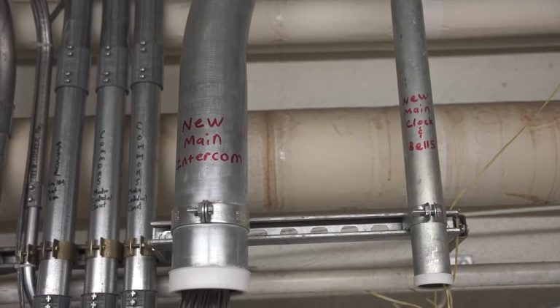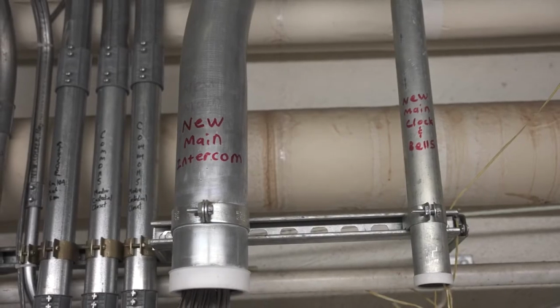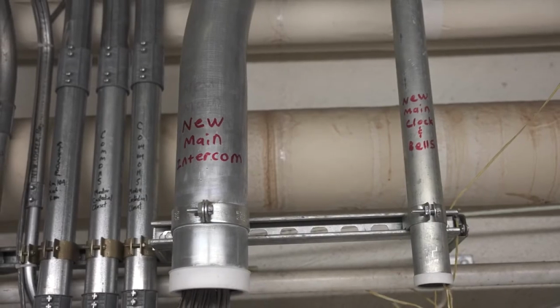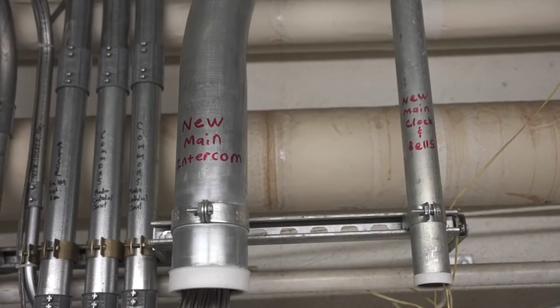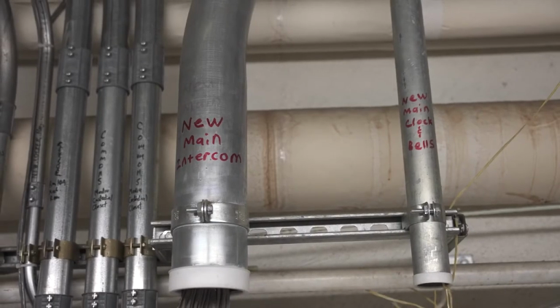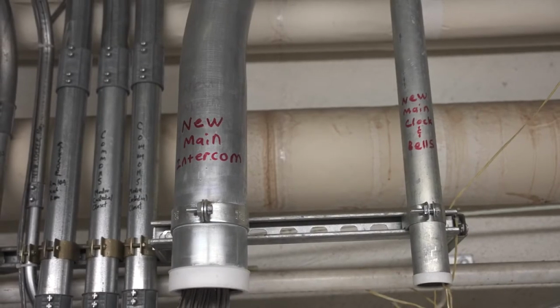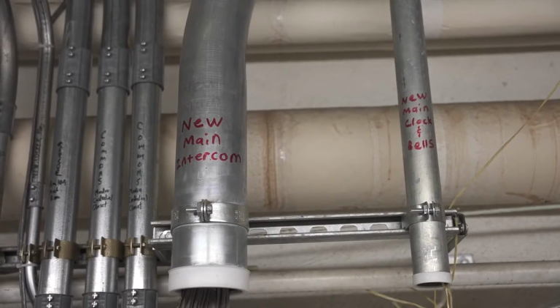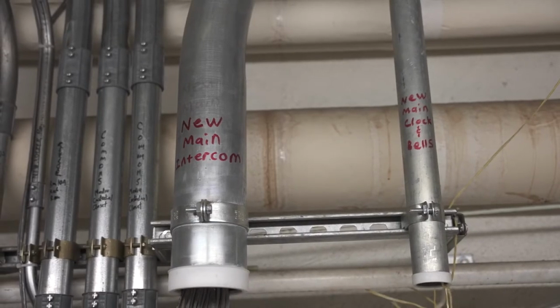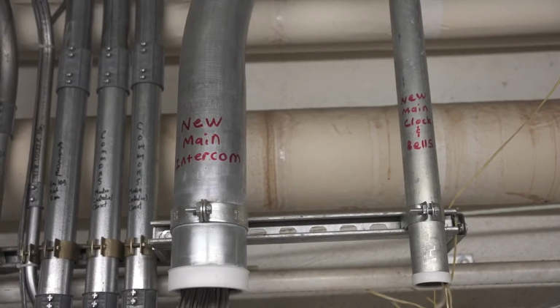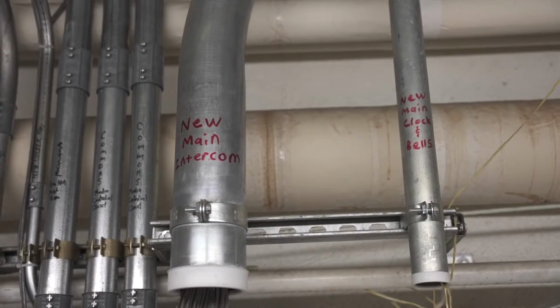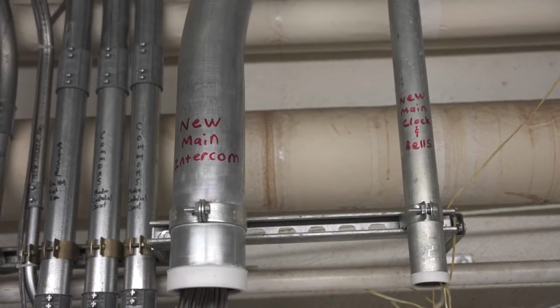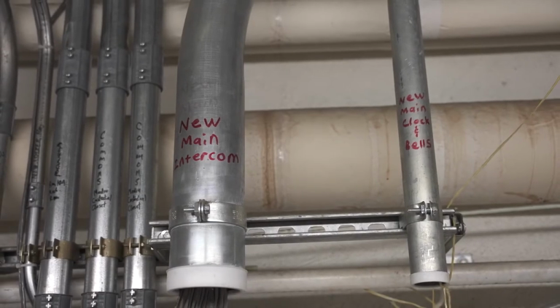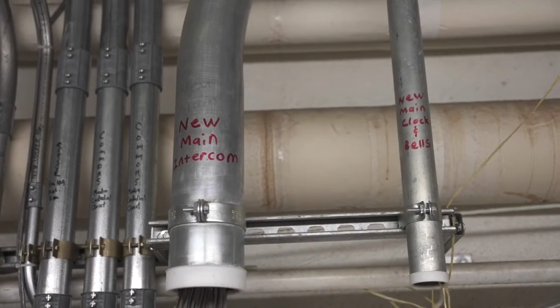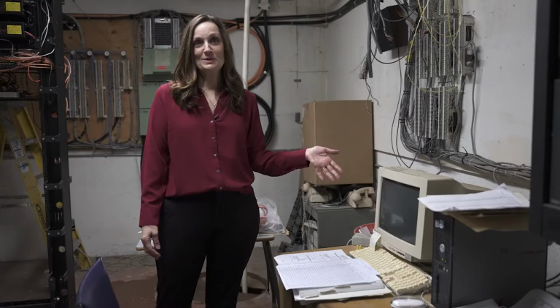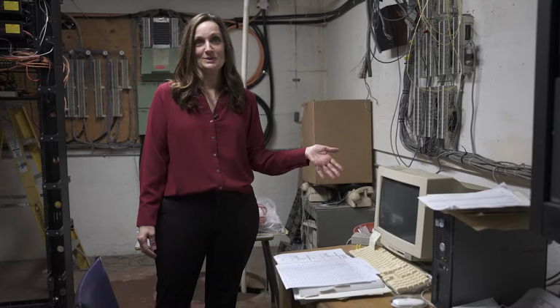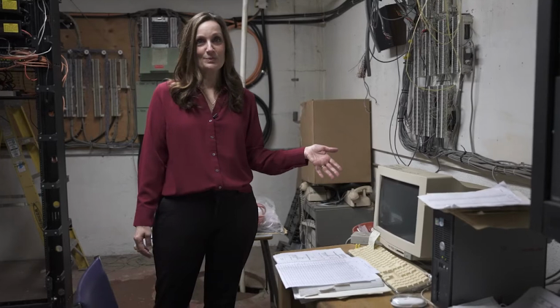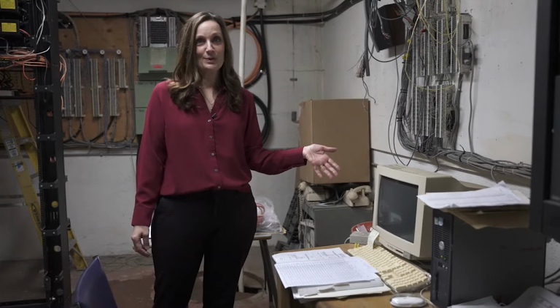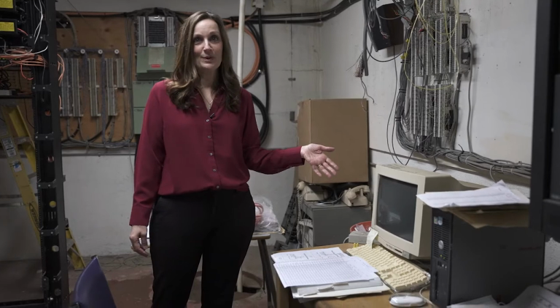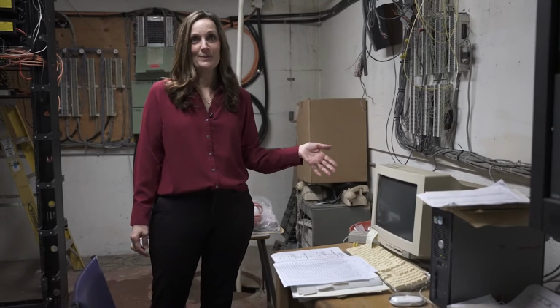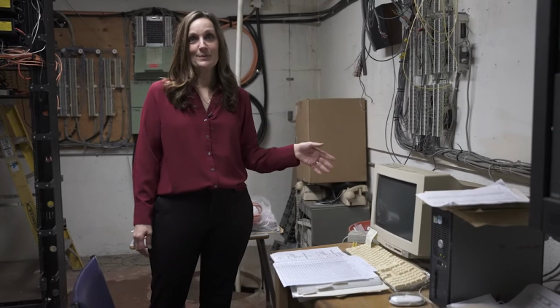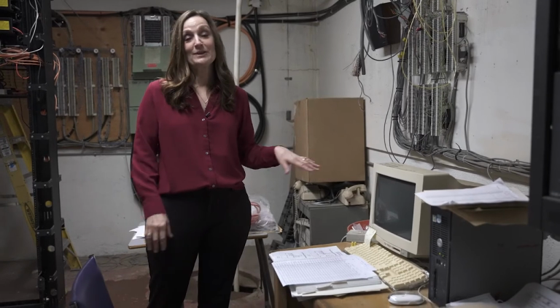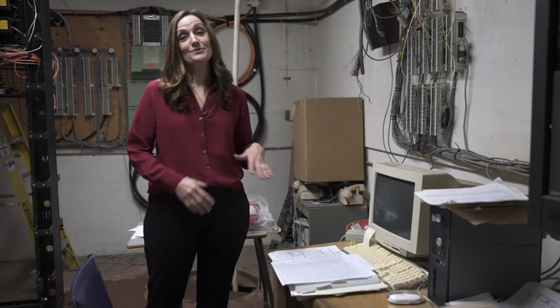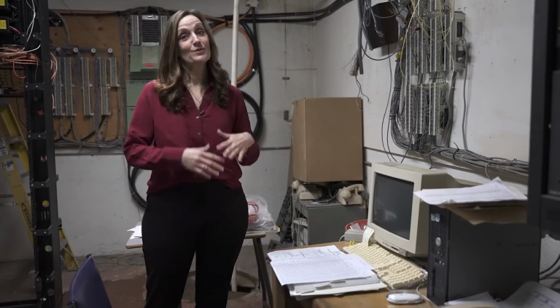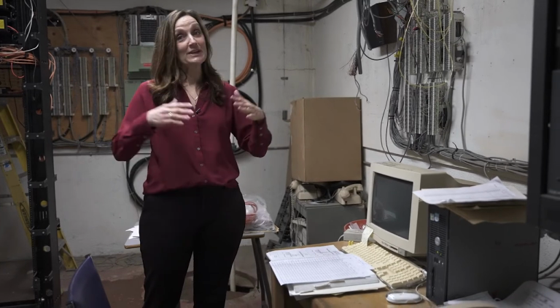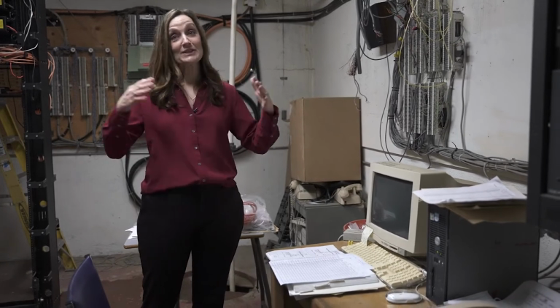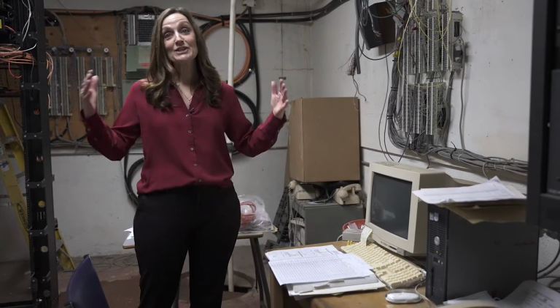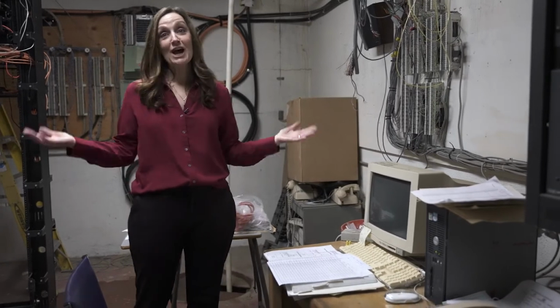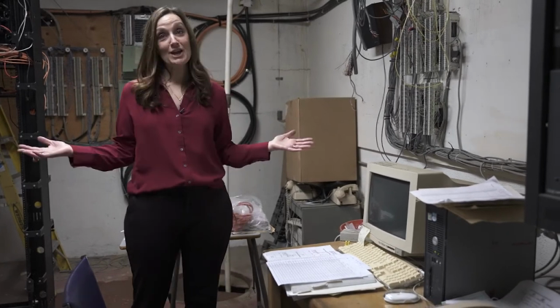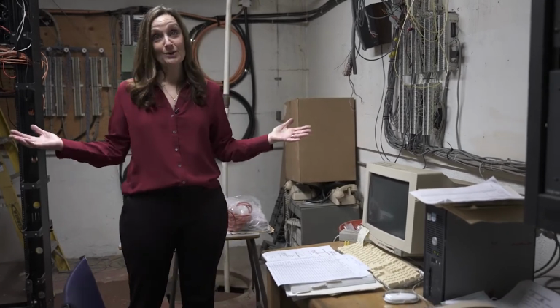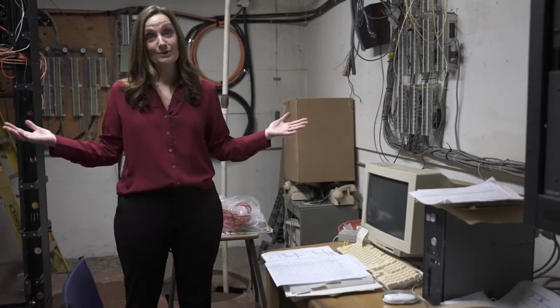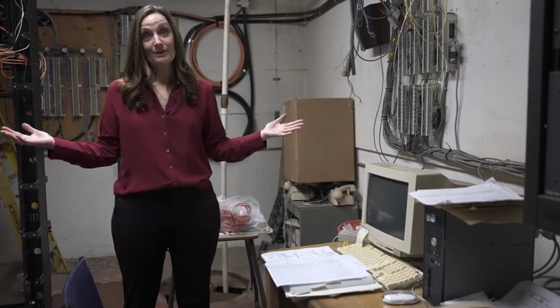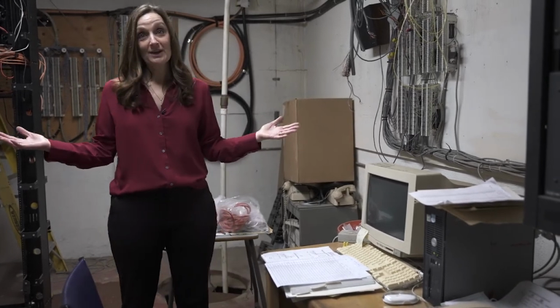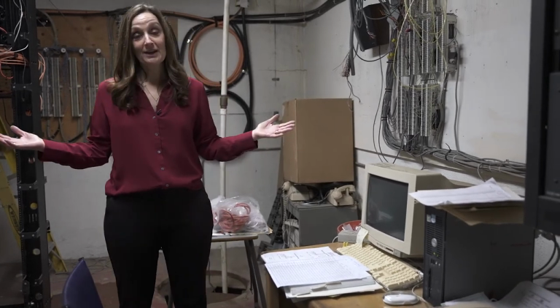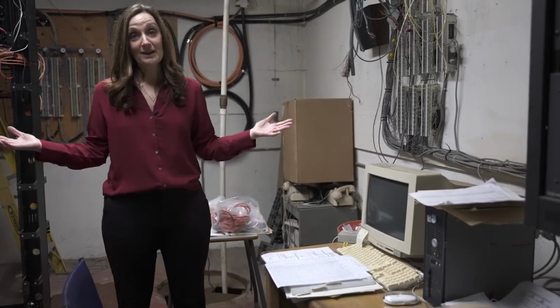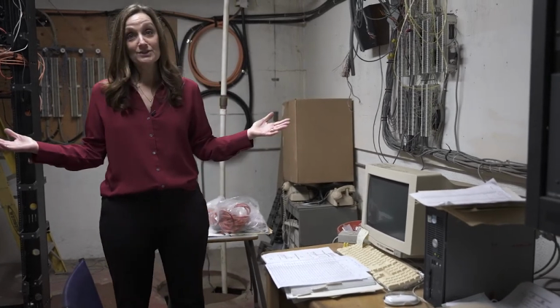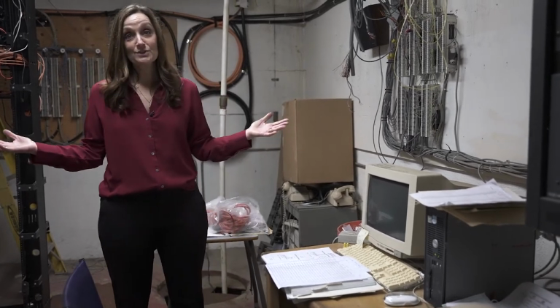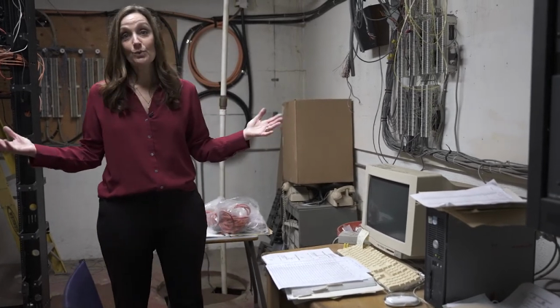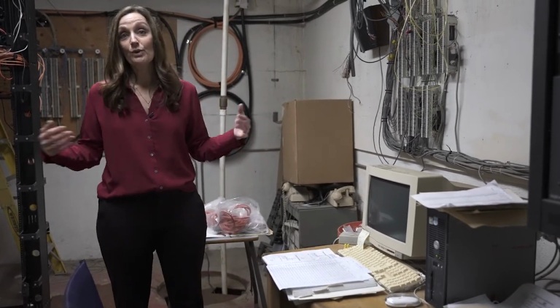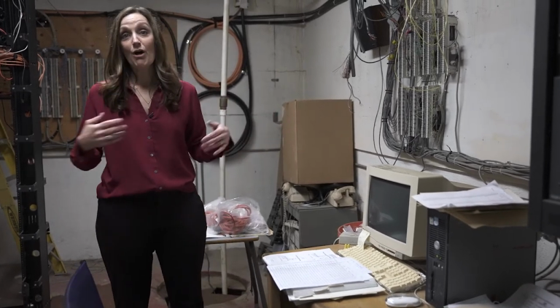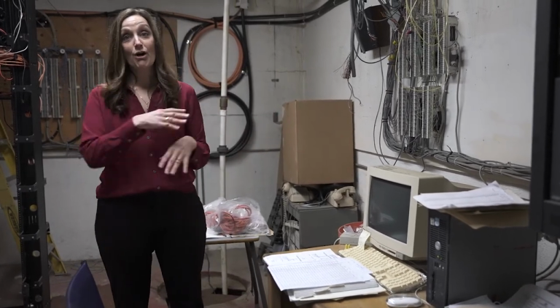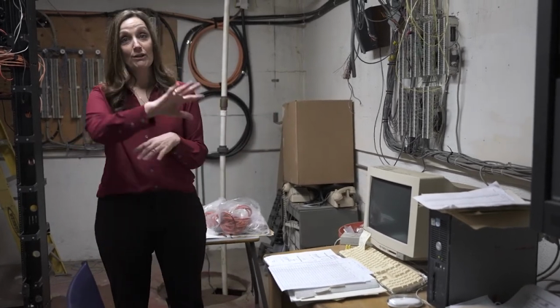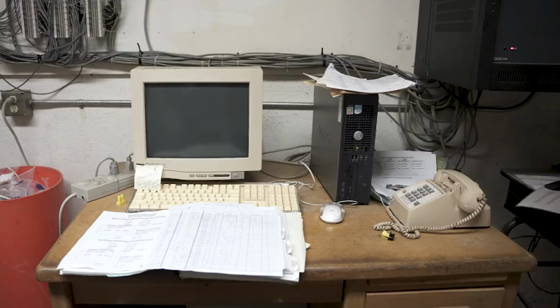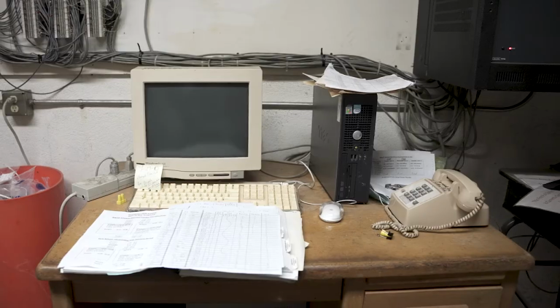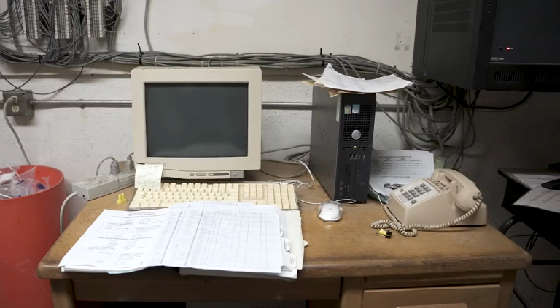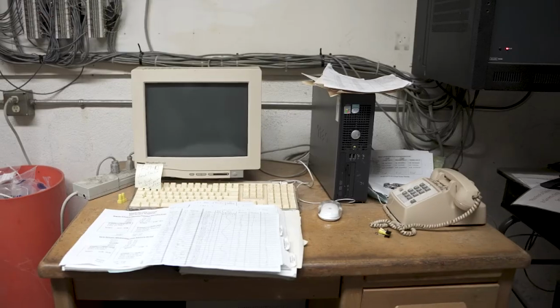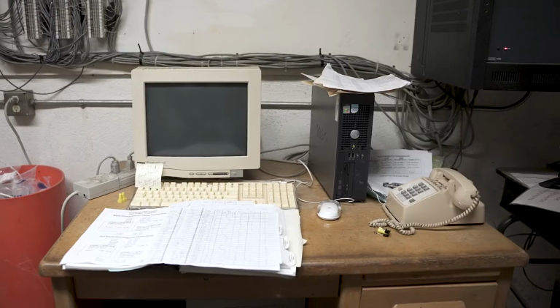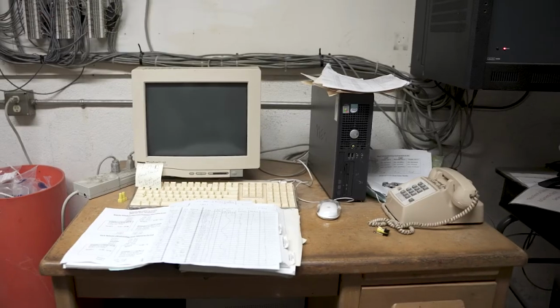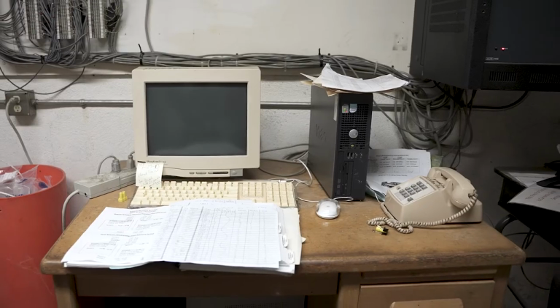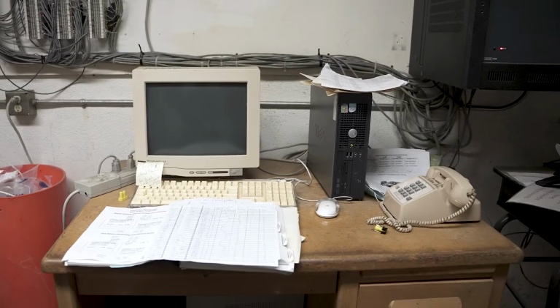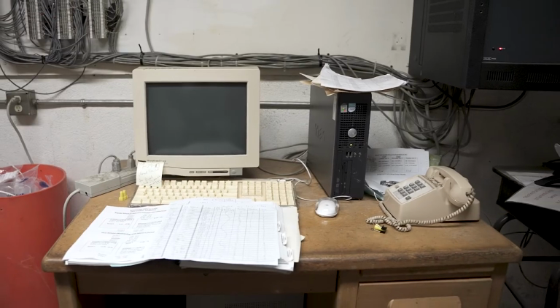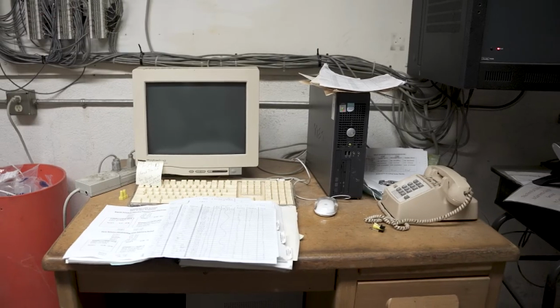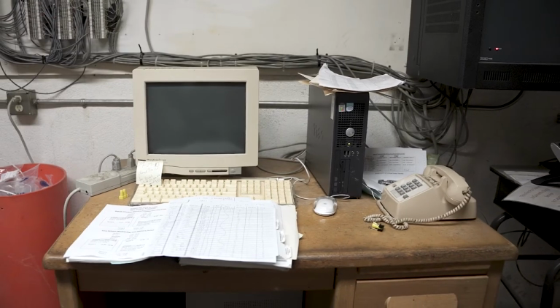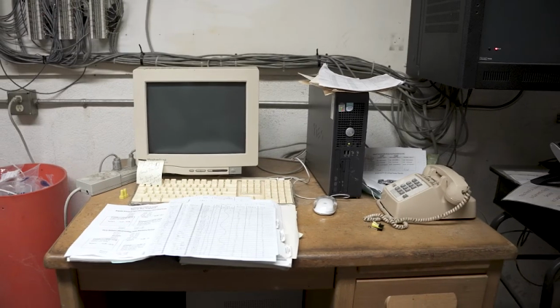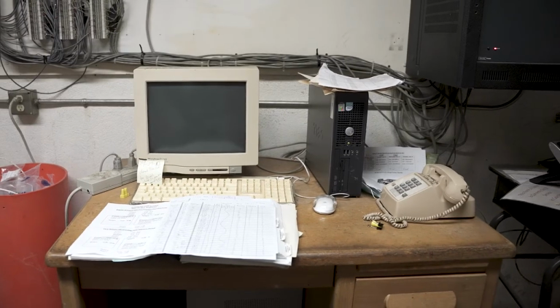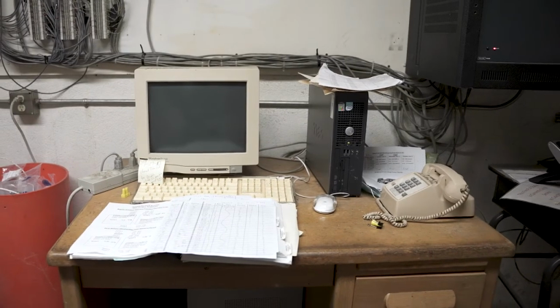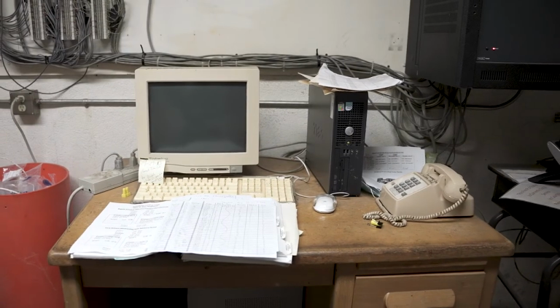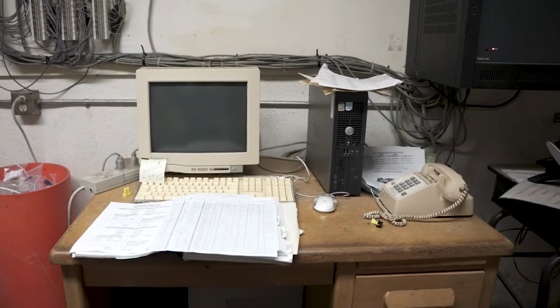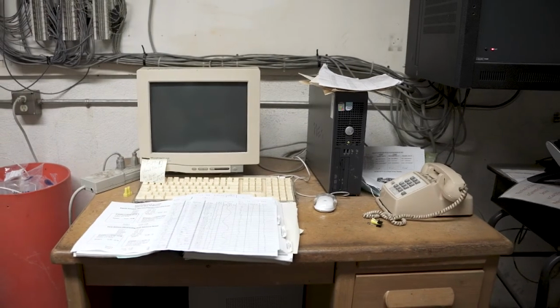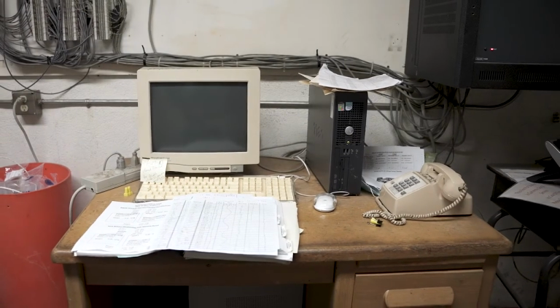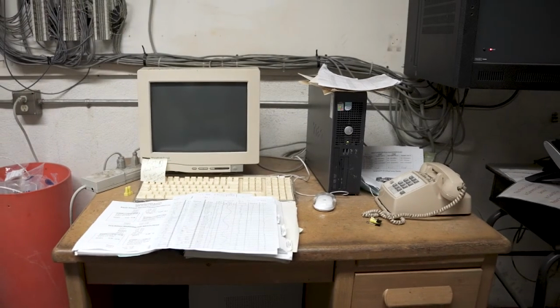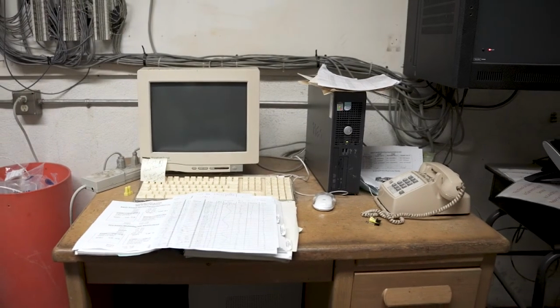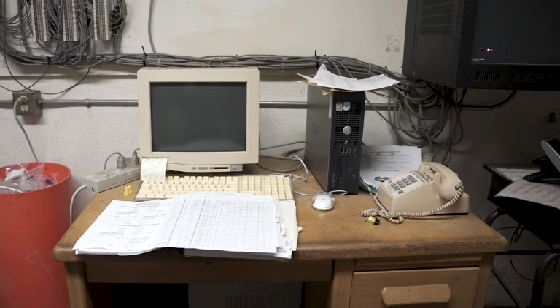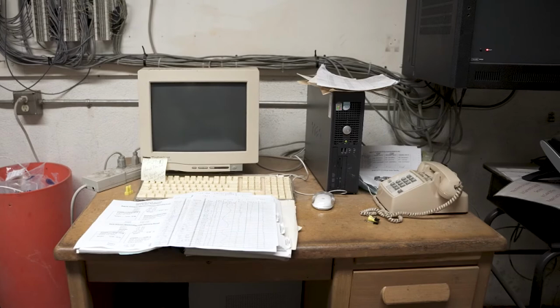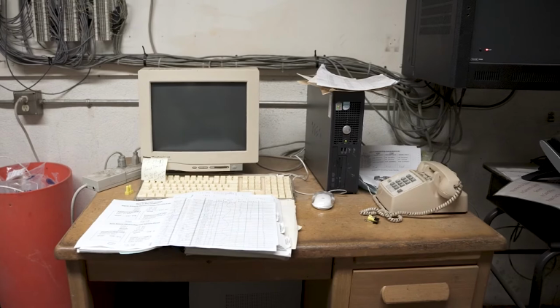This is the system that we use to program the bells for the entire school. All of the buildings are programmed through this computer.